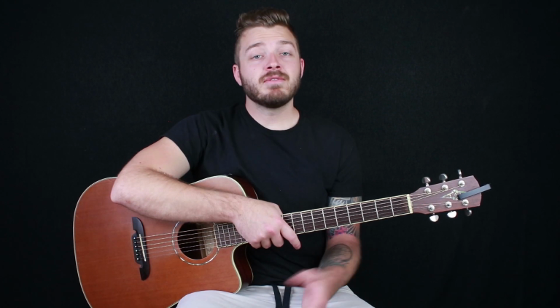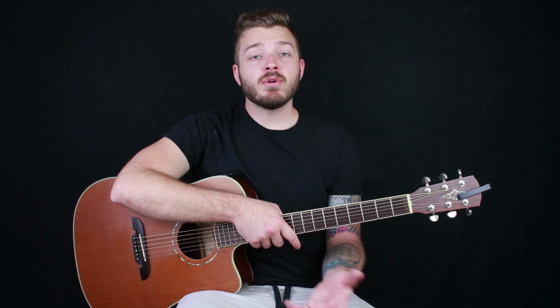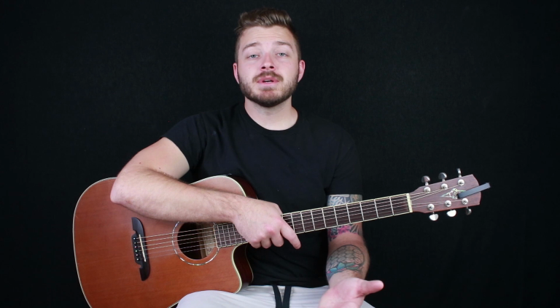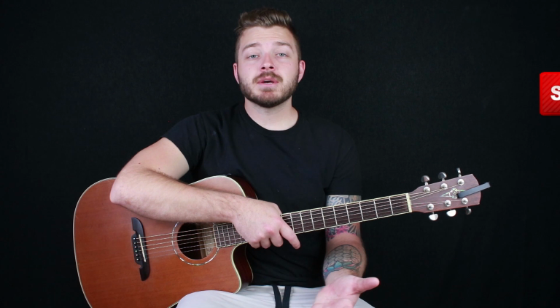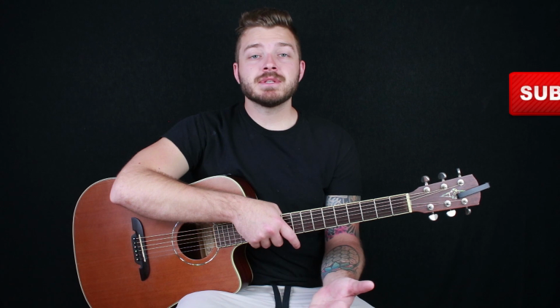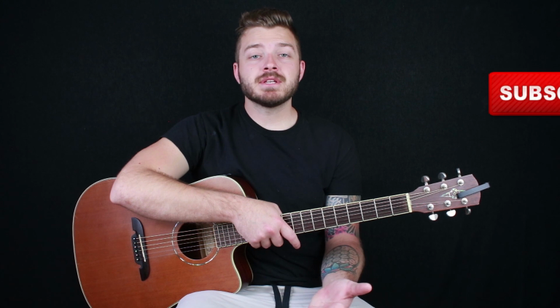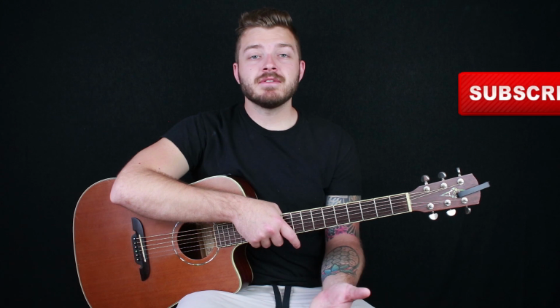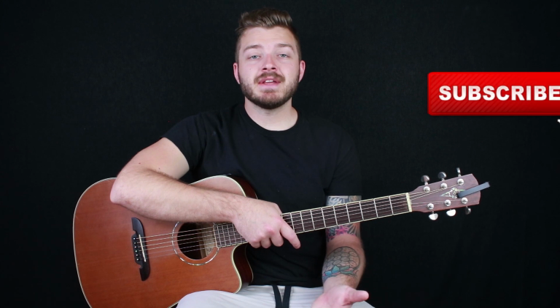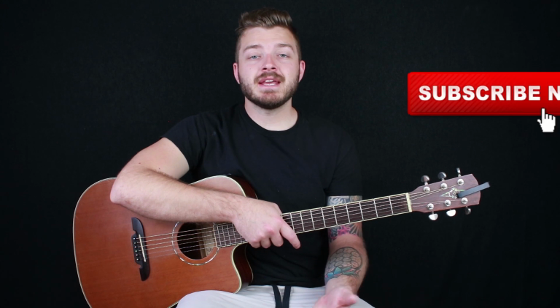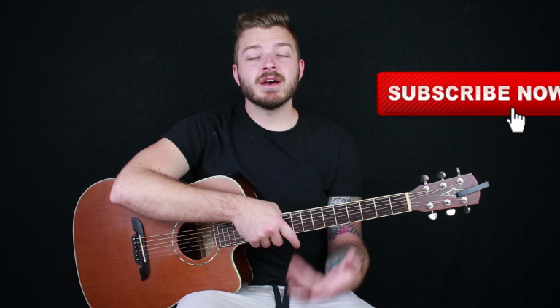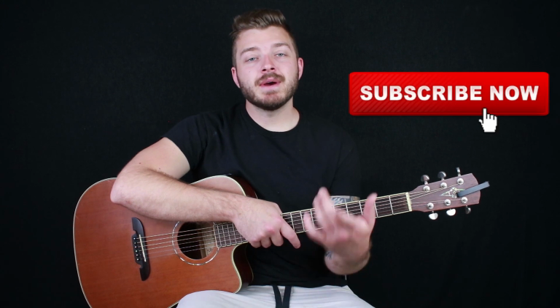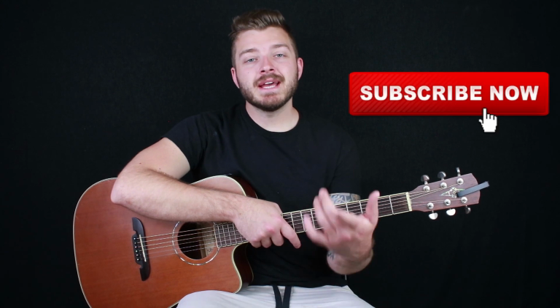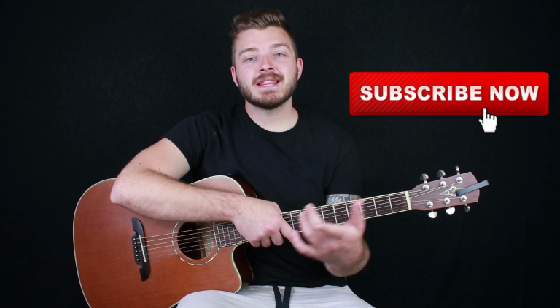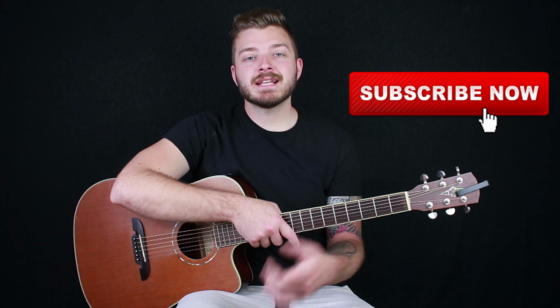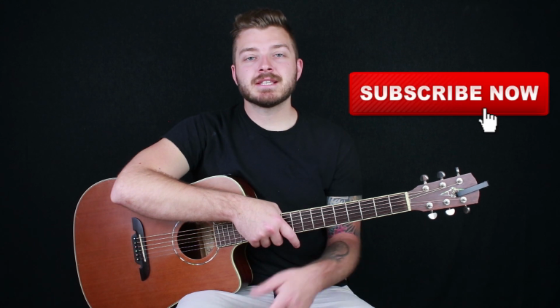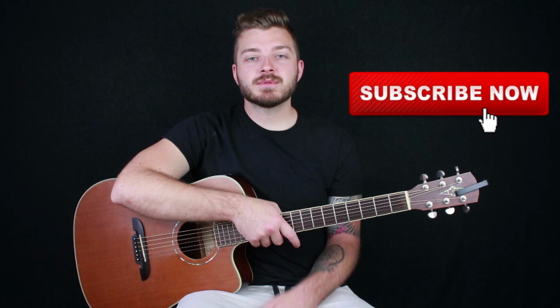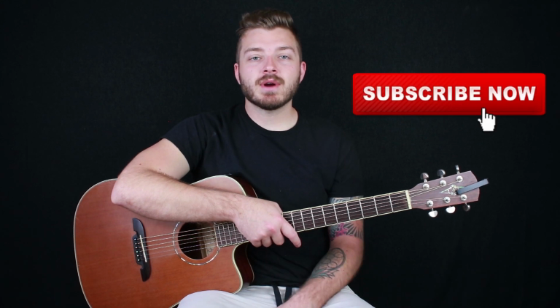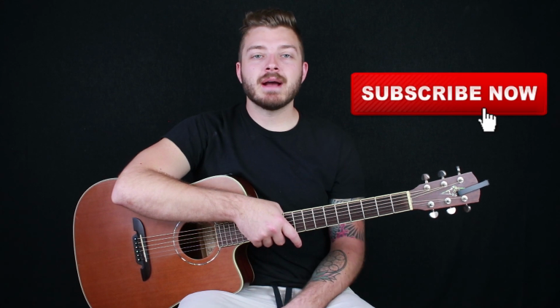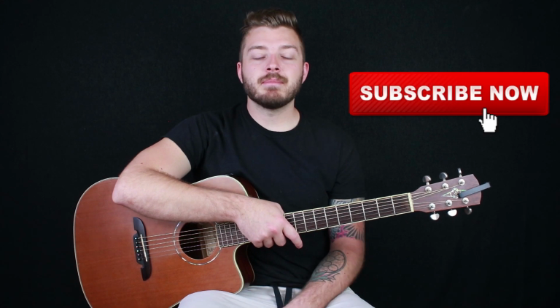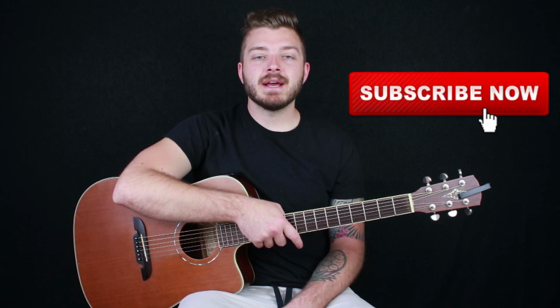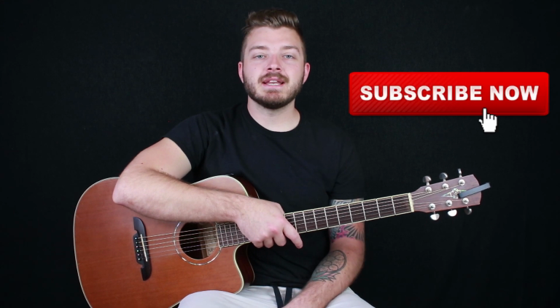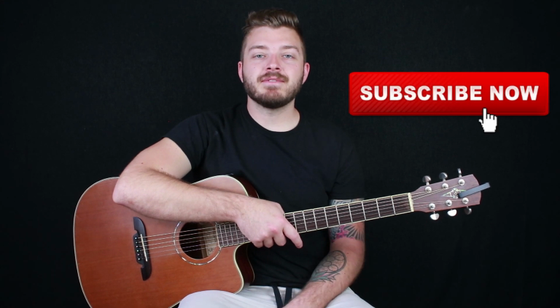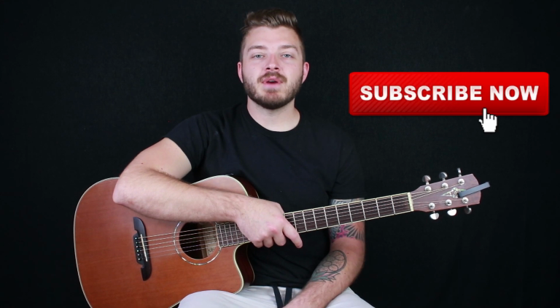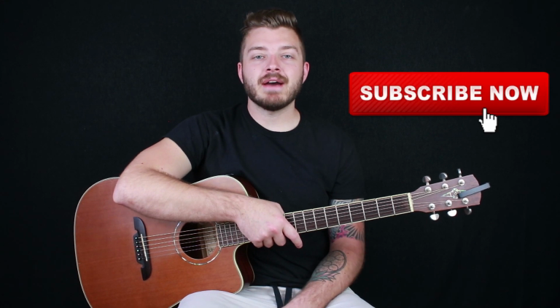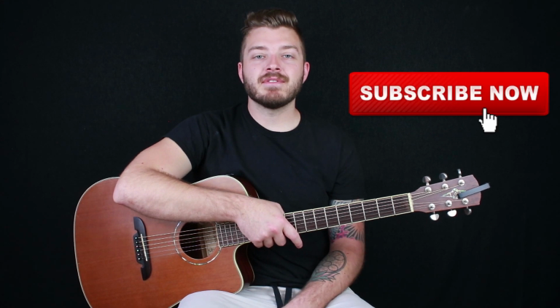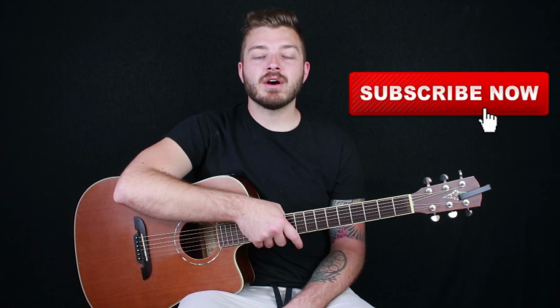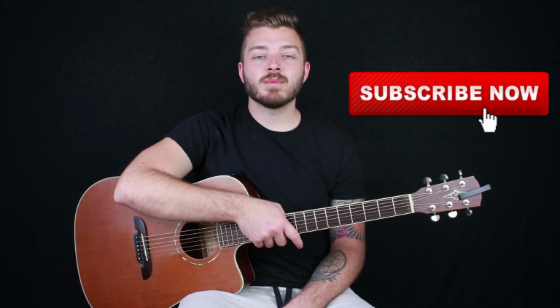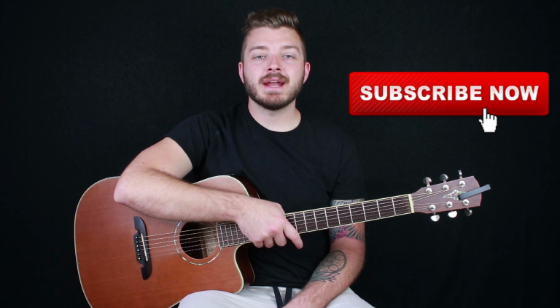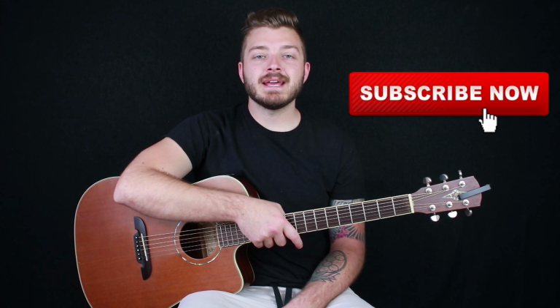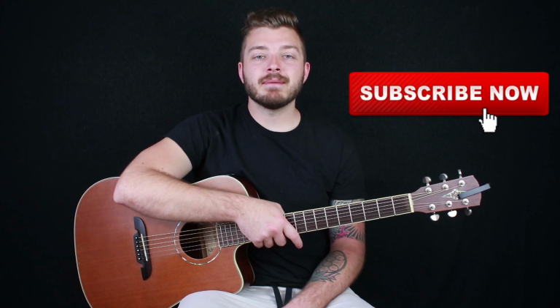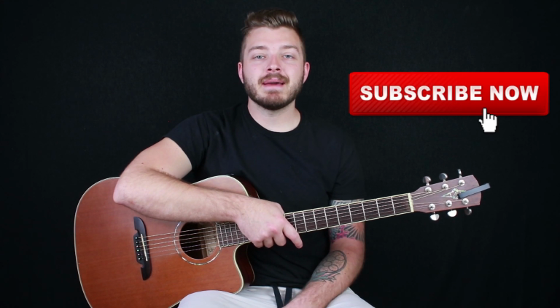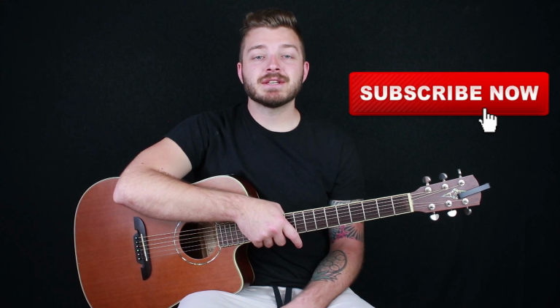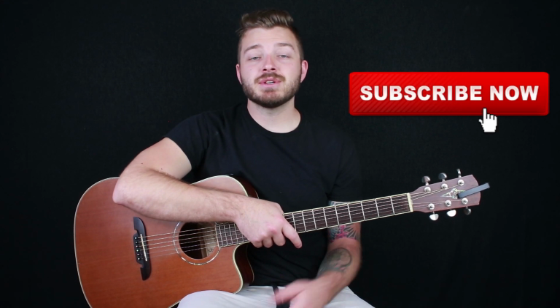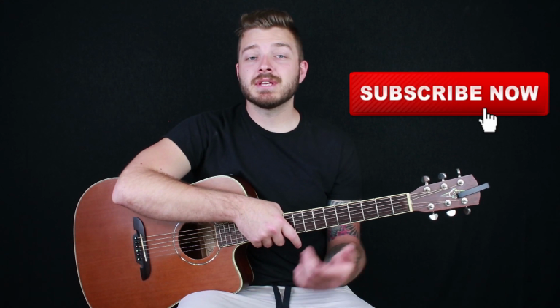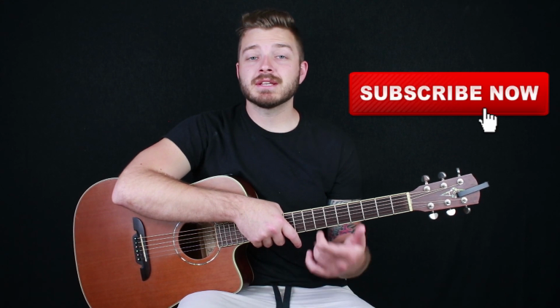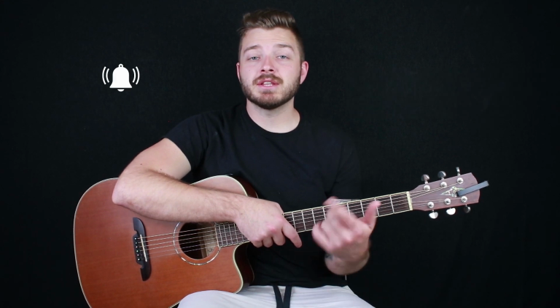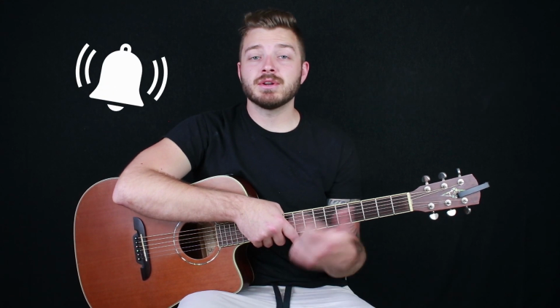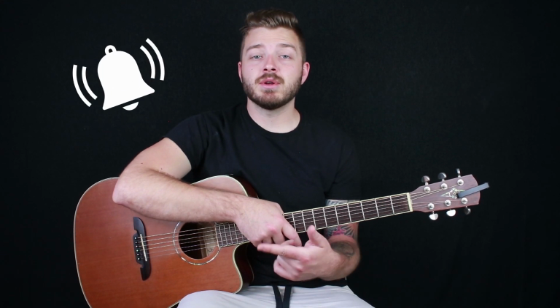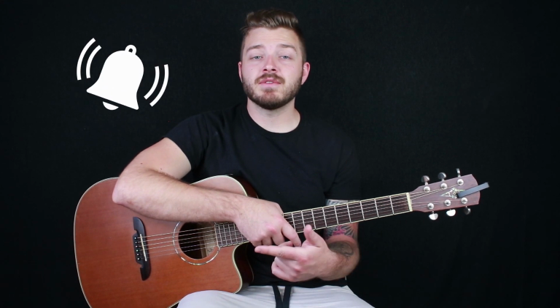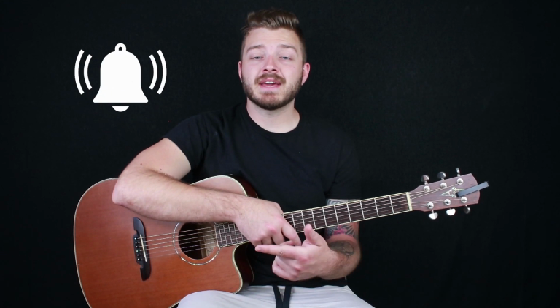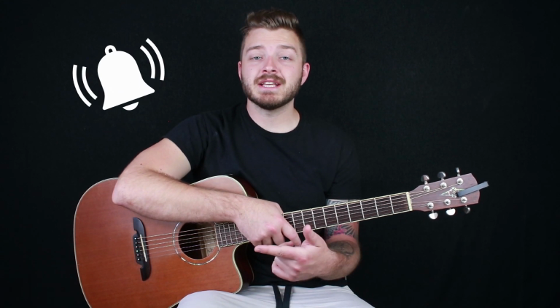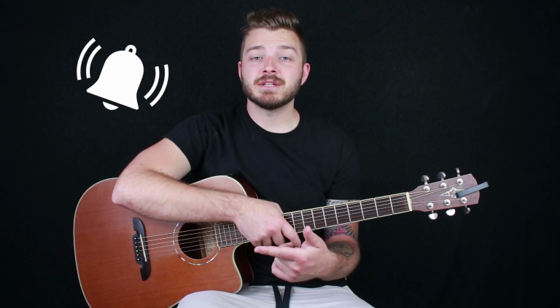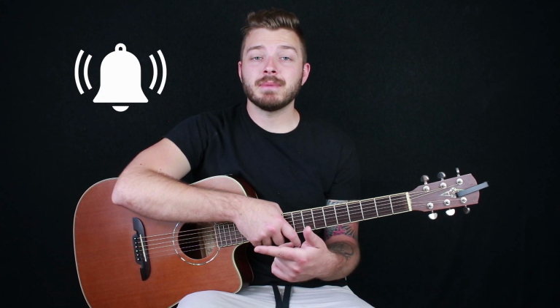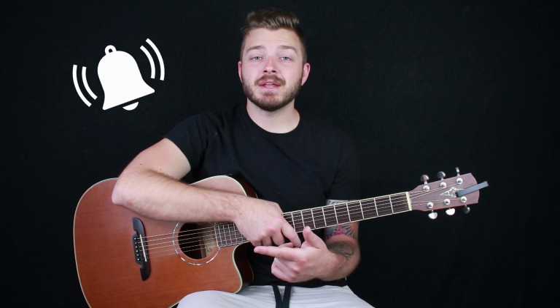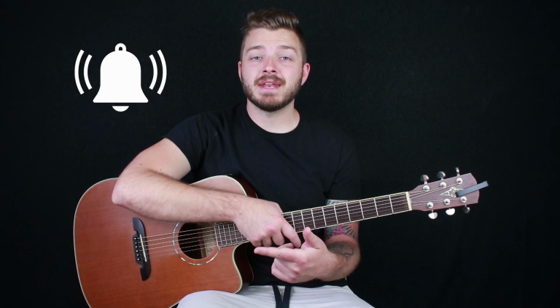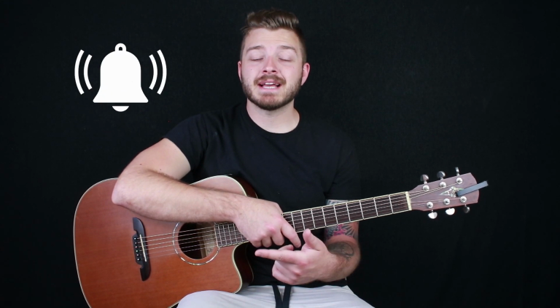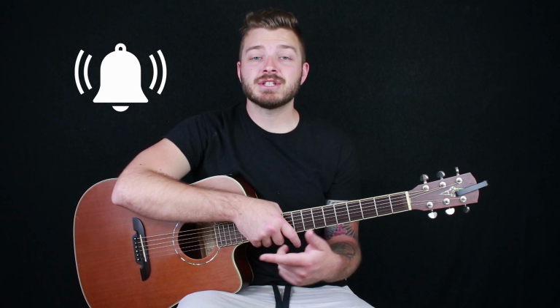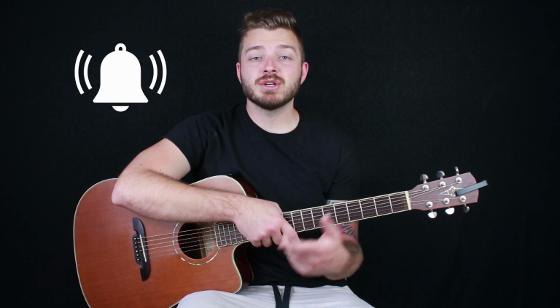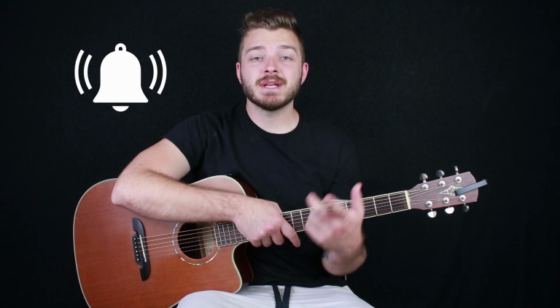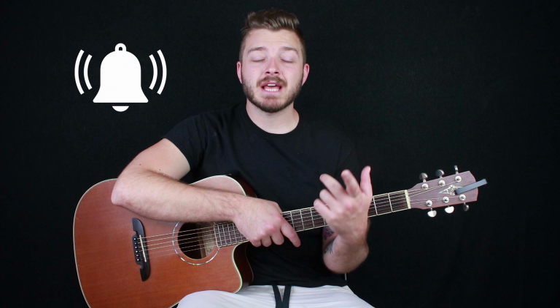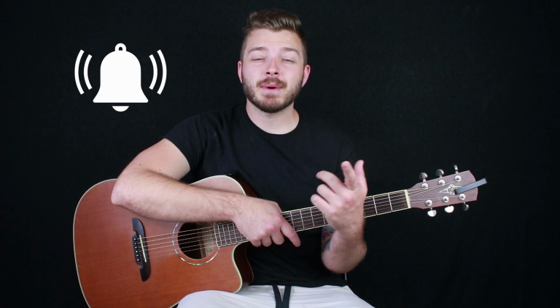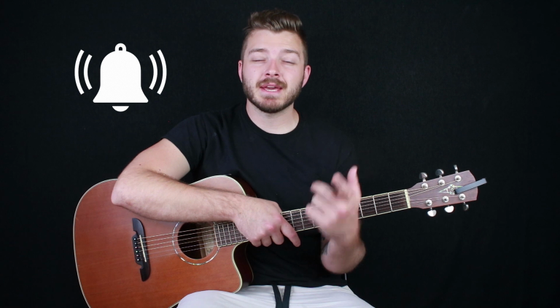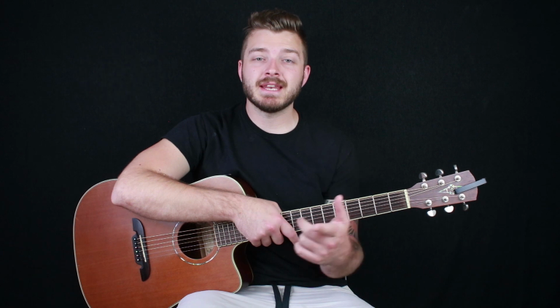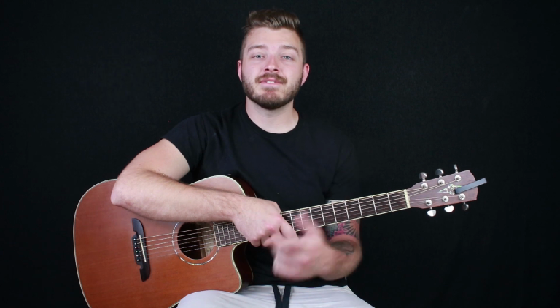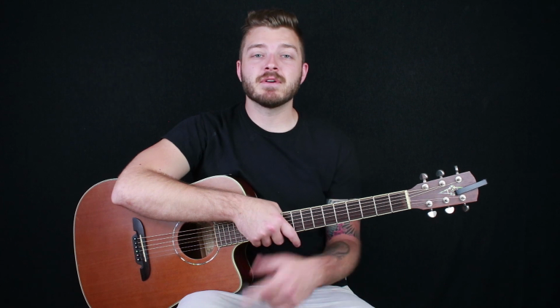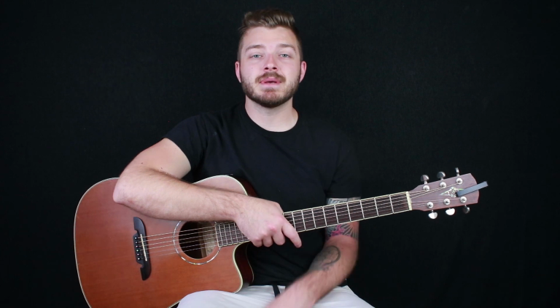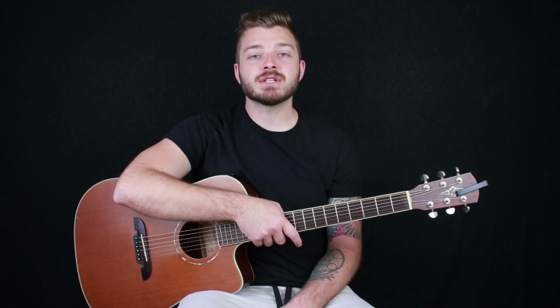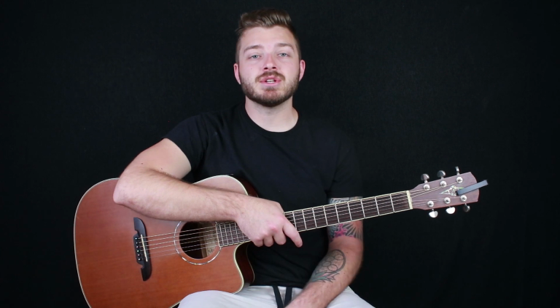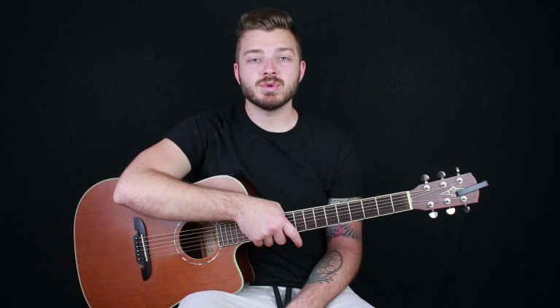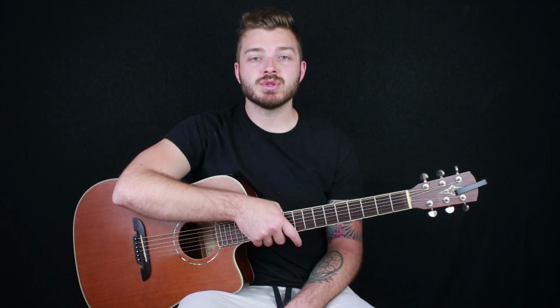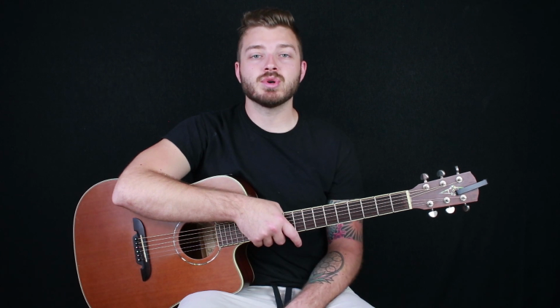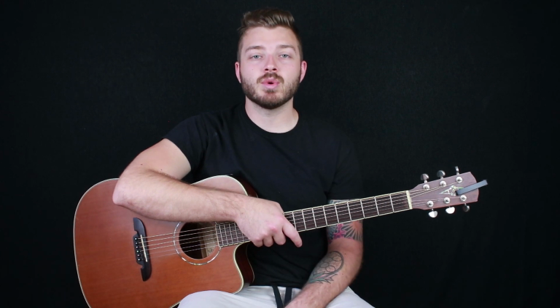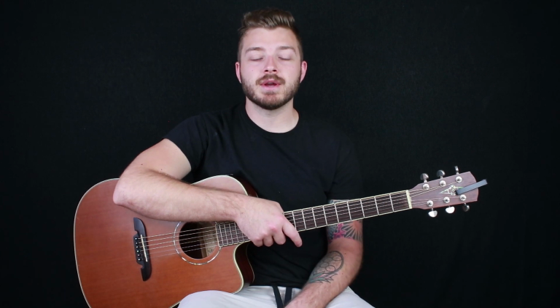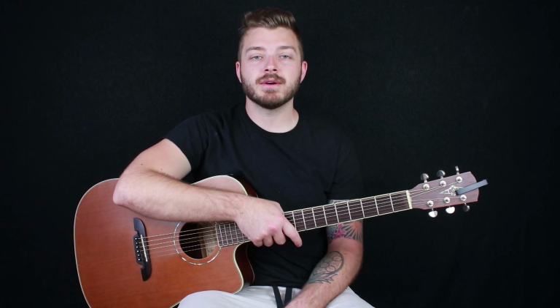Before we jump into the video, hit that subscribe button if you haven't already, and make sure you click the little notification bell next to it so you never miss a new tutorial.